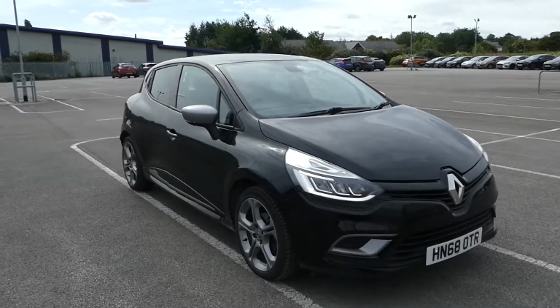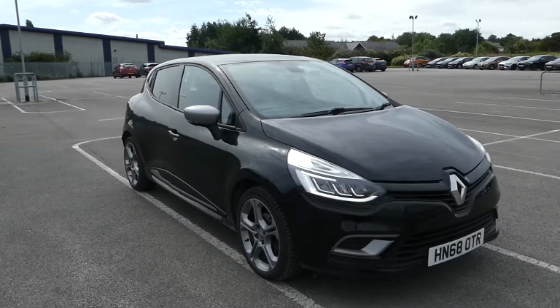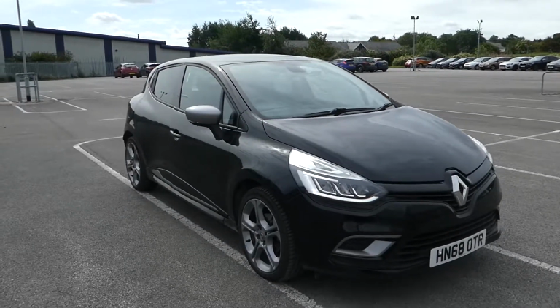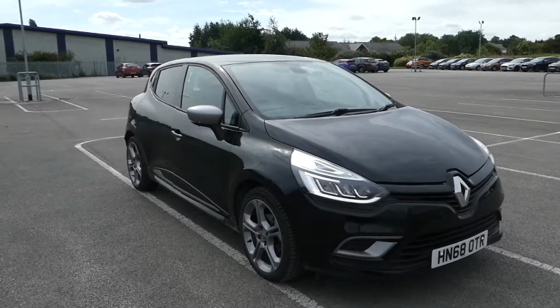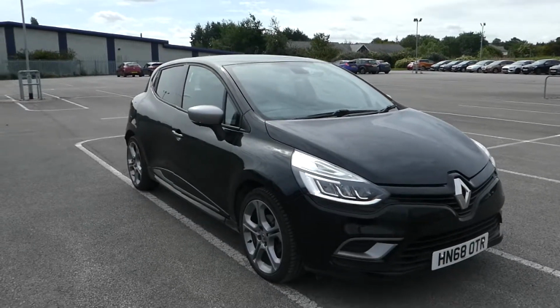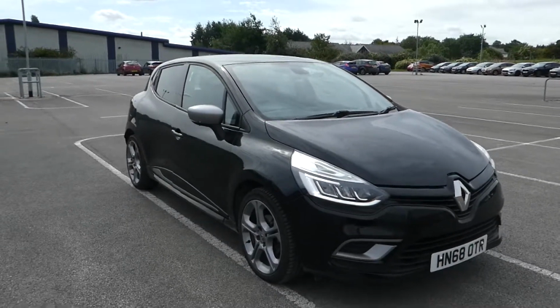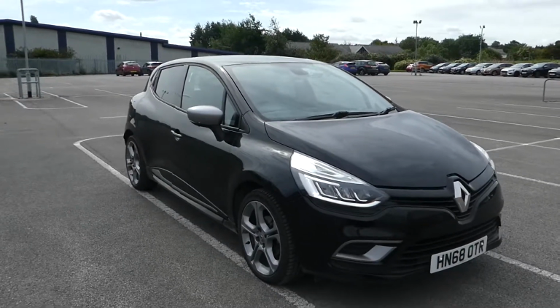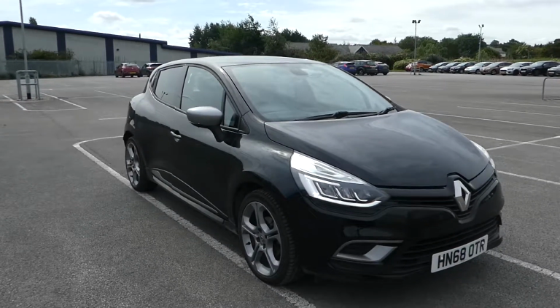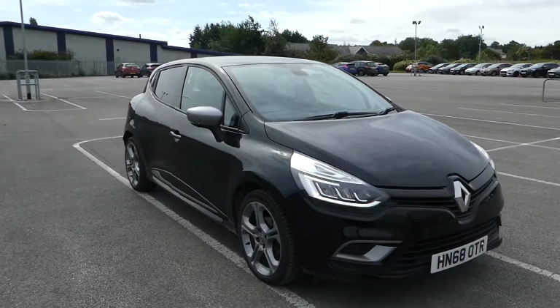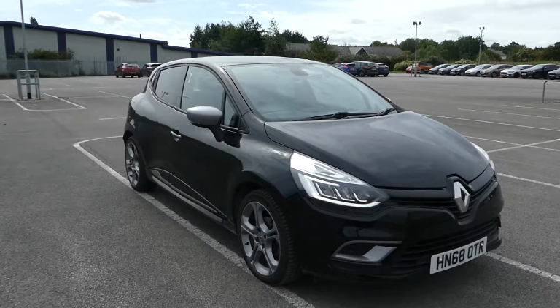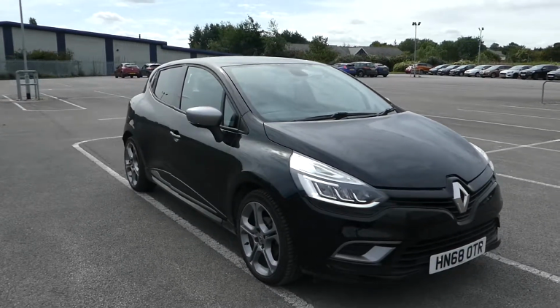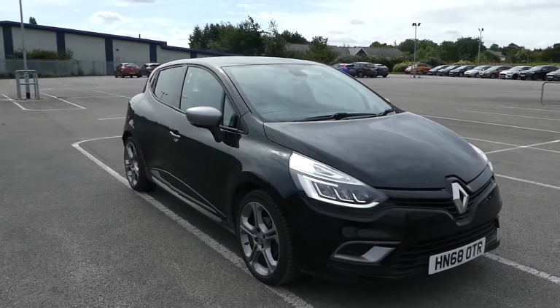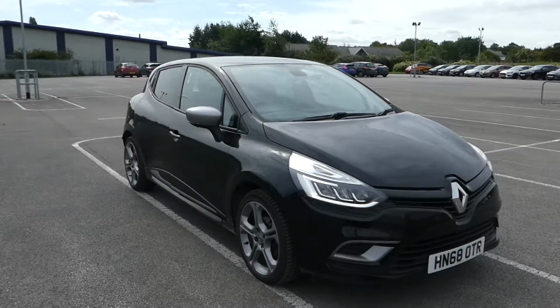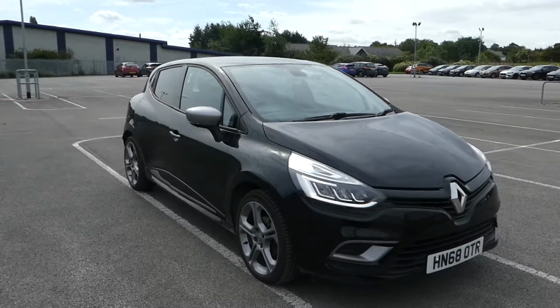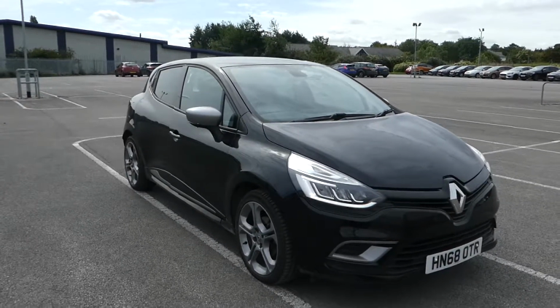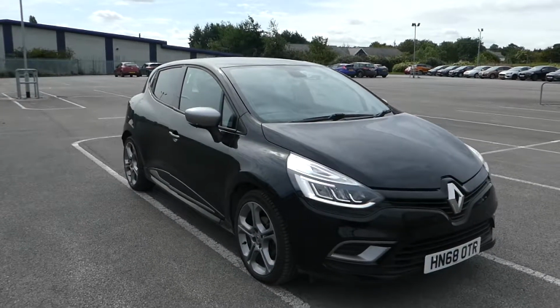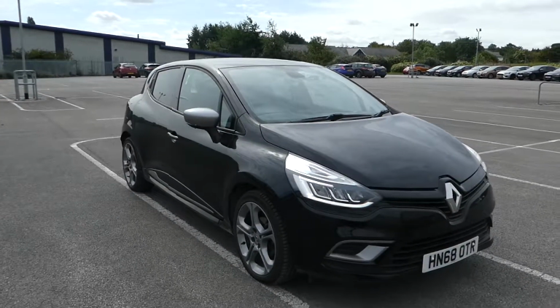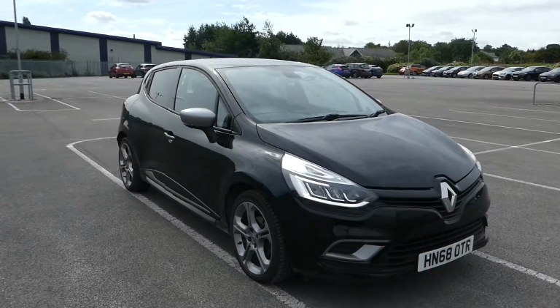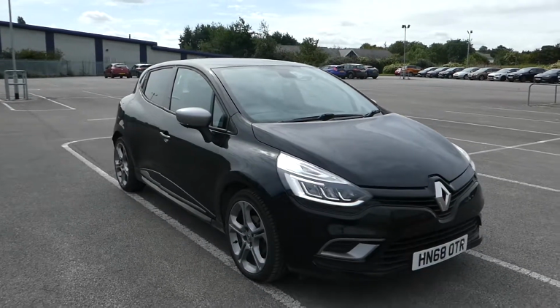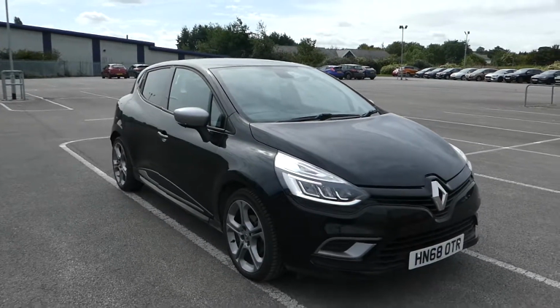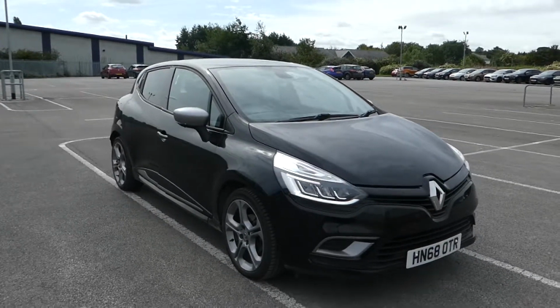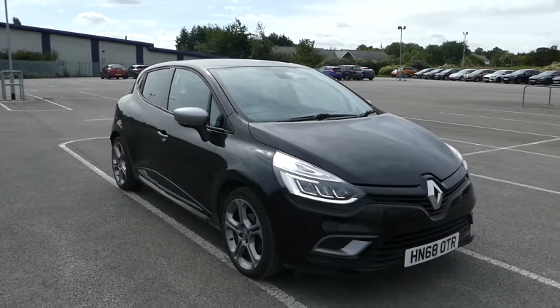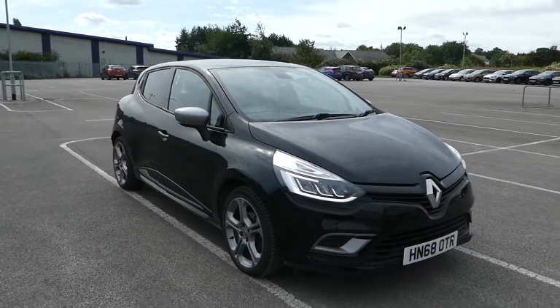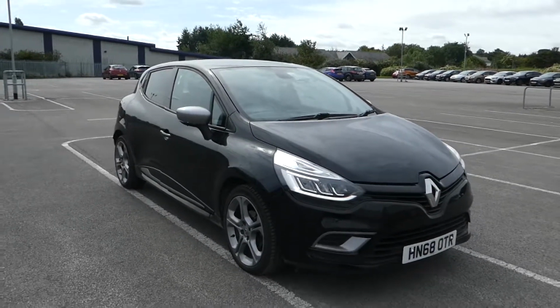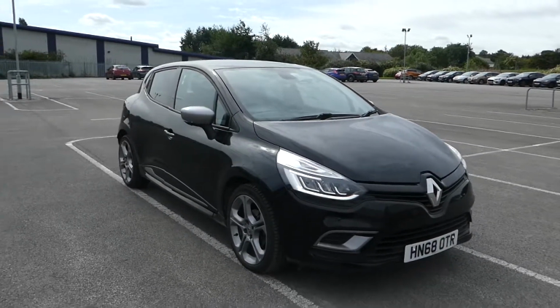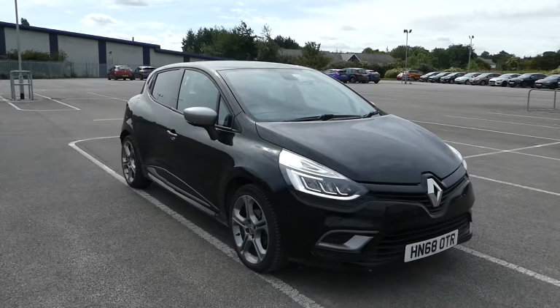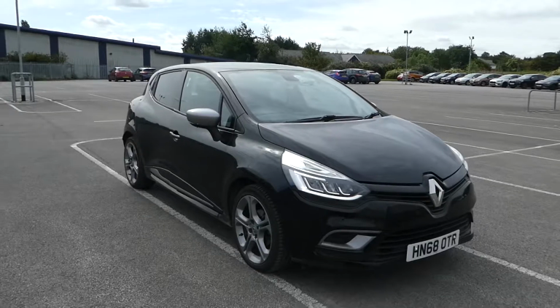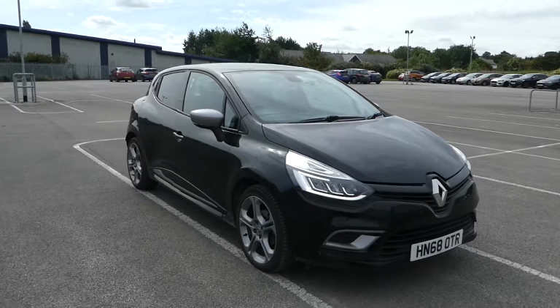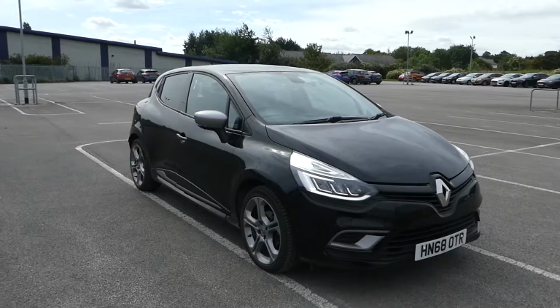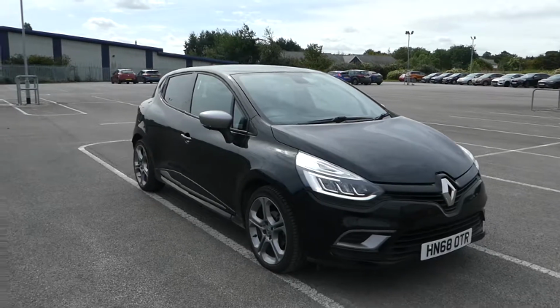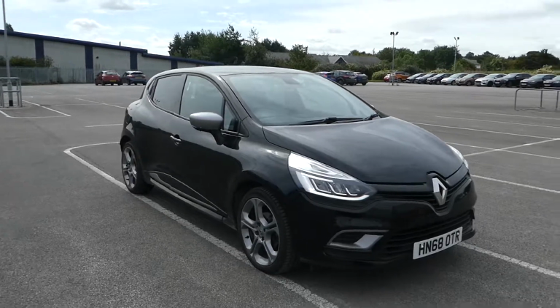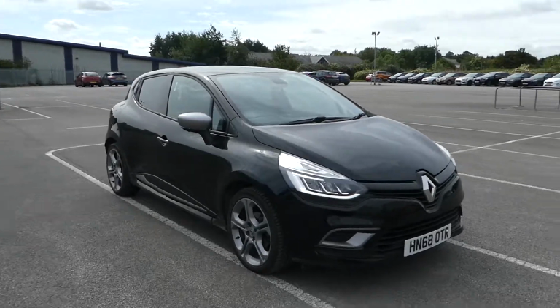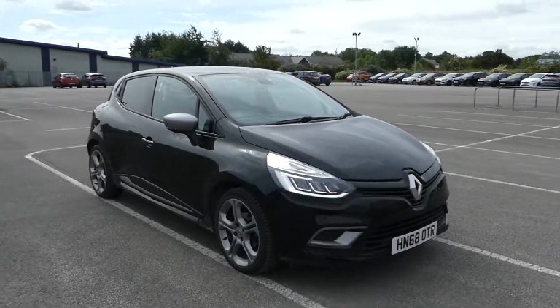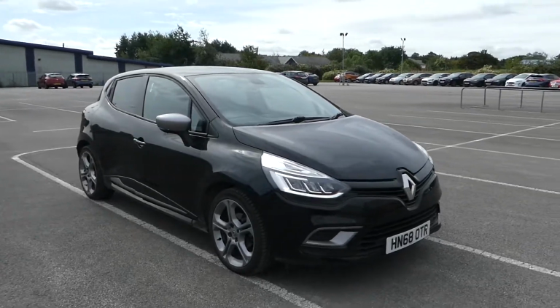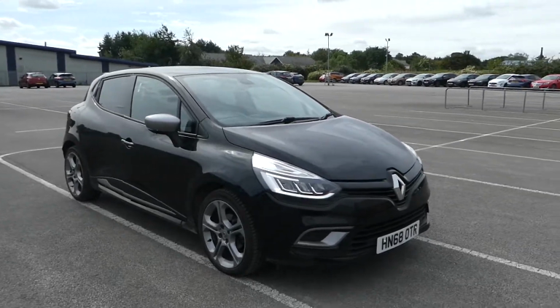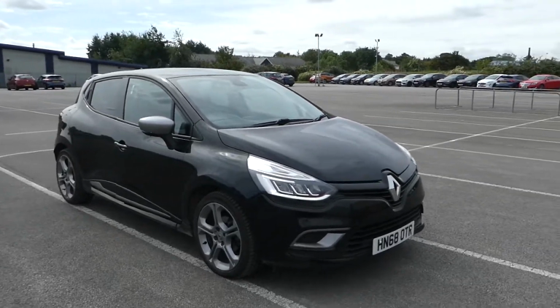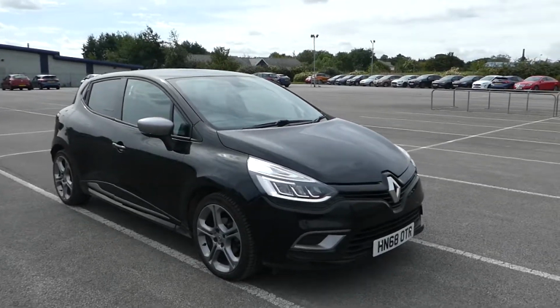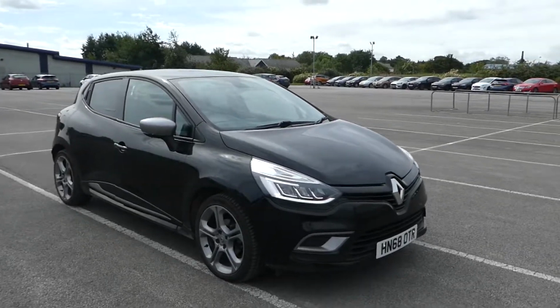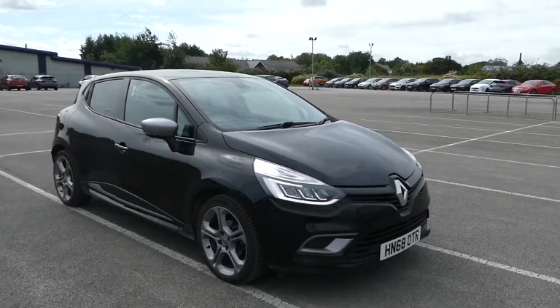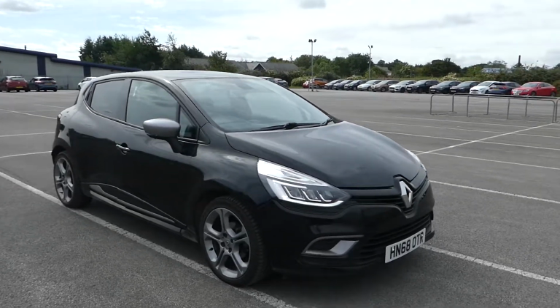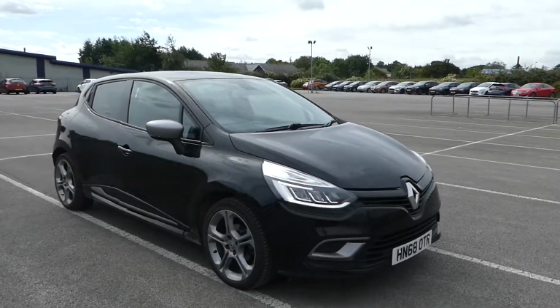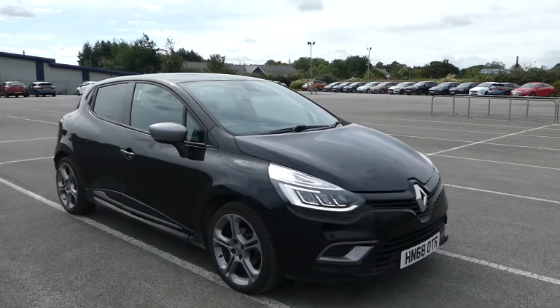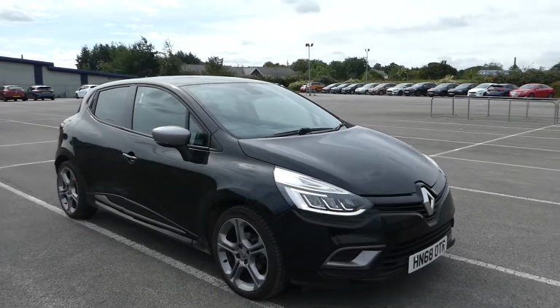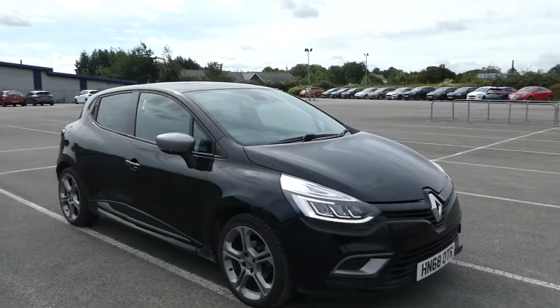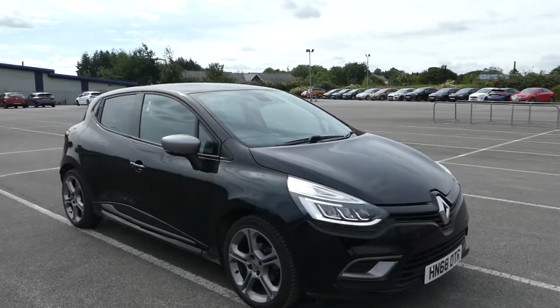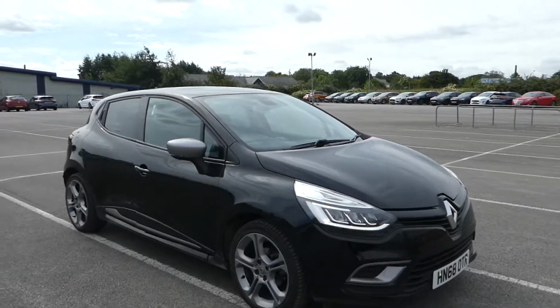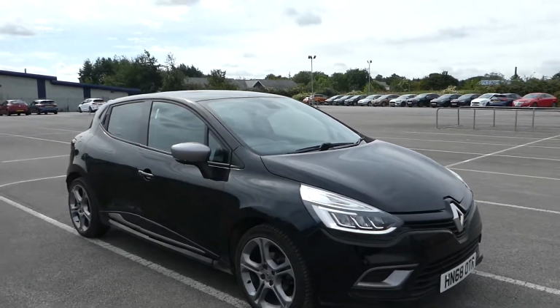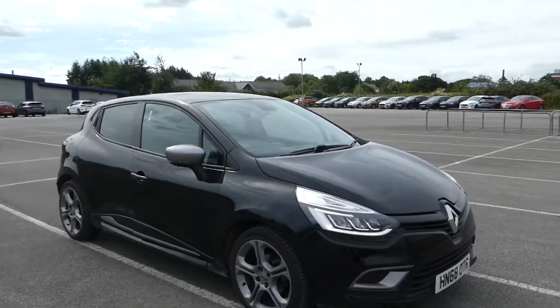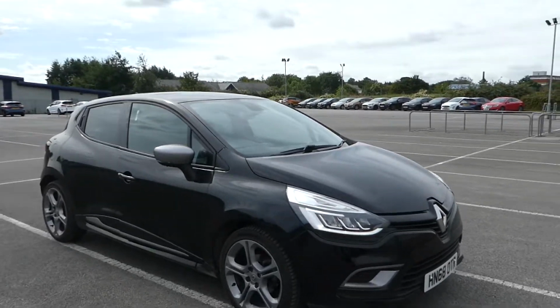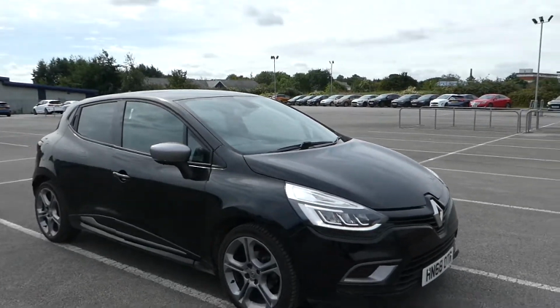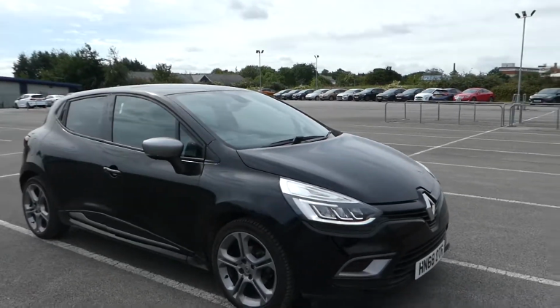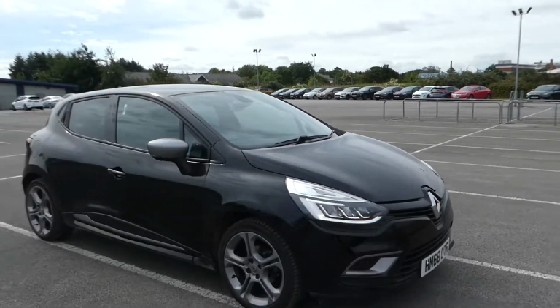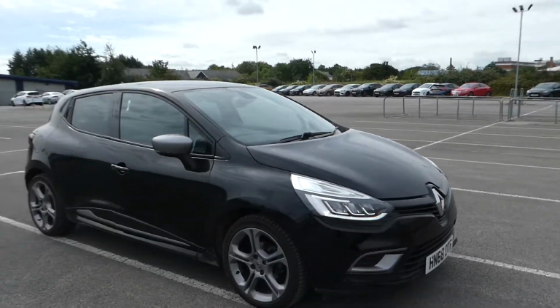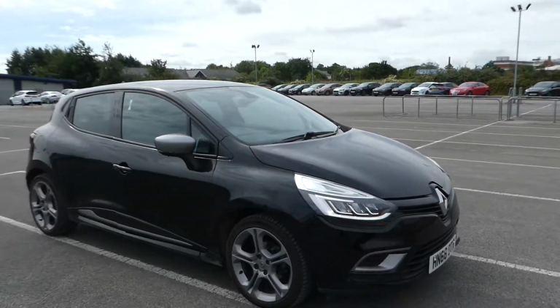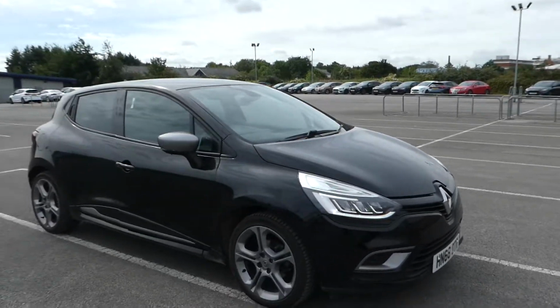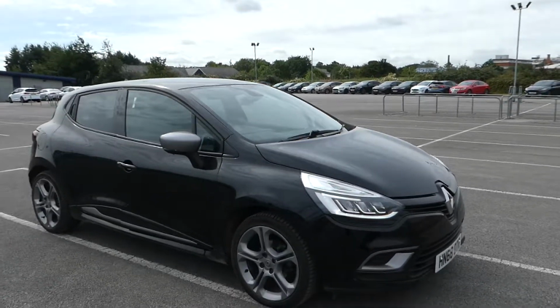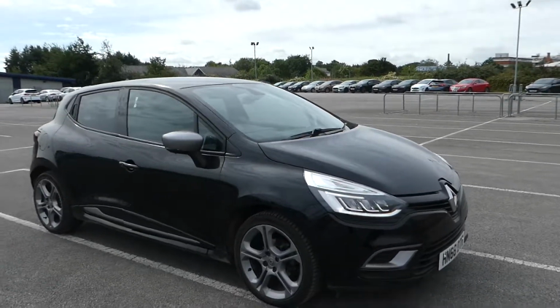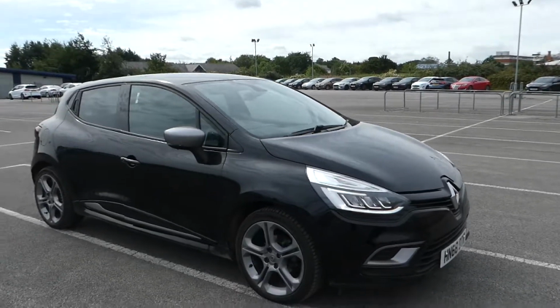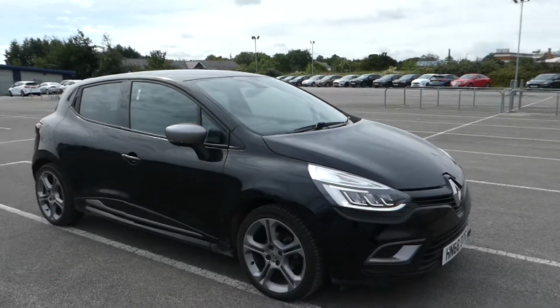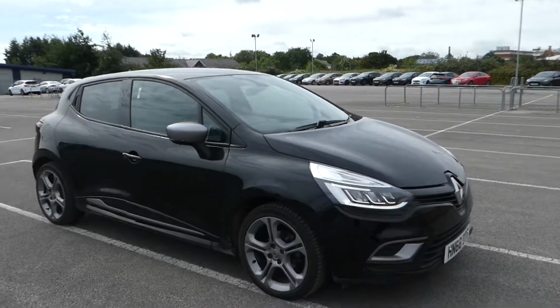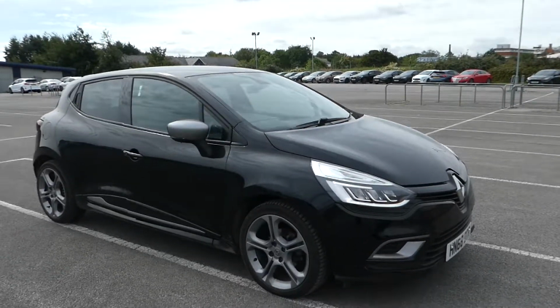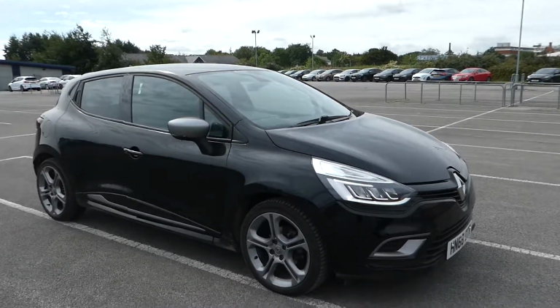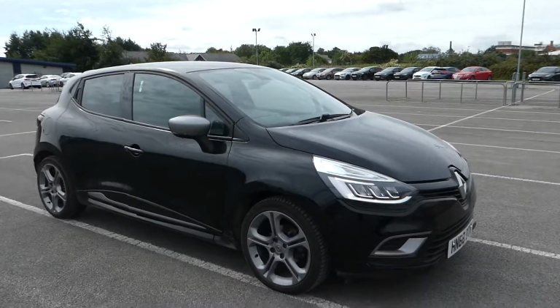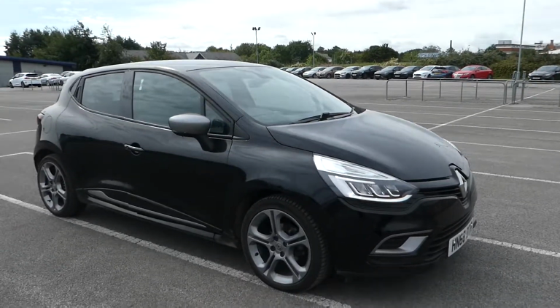Afternoon, I'm Liam Luke from Renault, and I'm here with this 0.9 litre GT Line at Renault Clear.